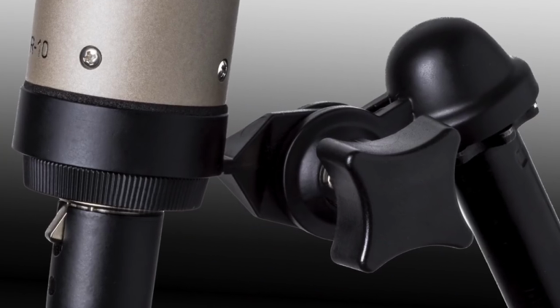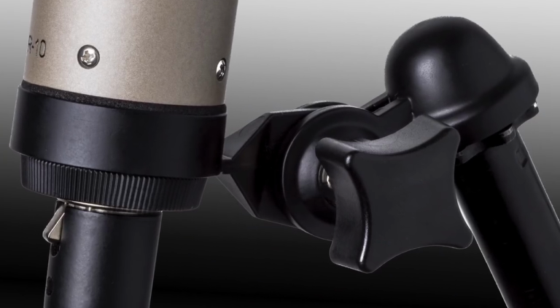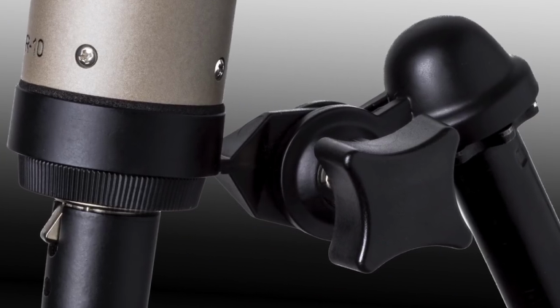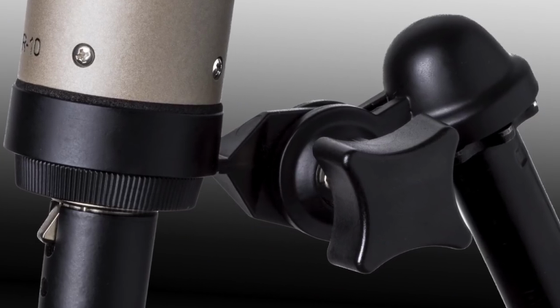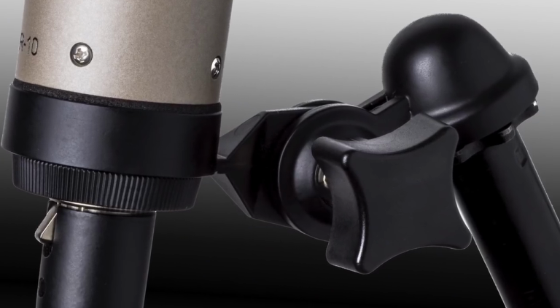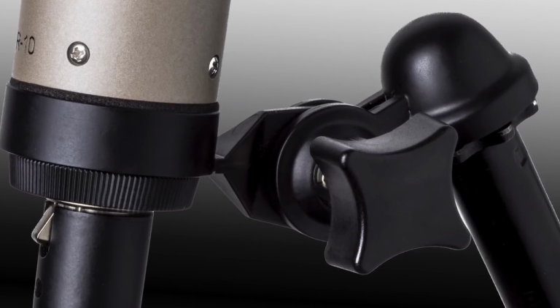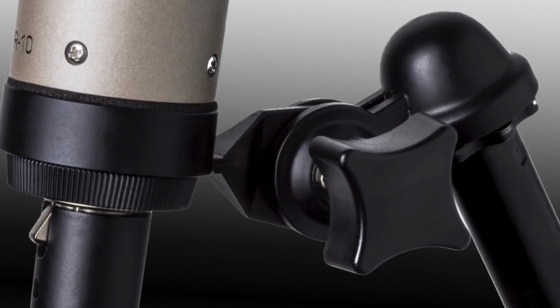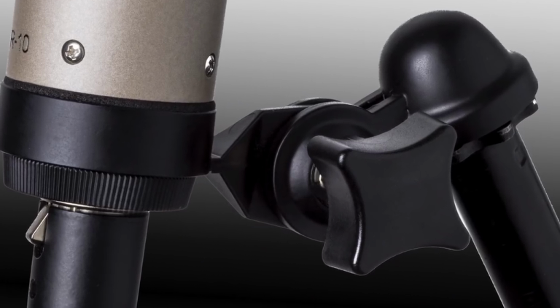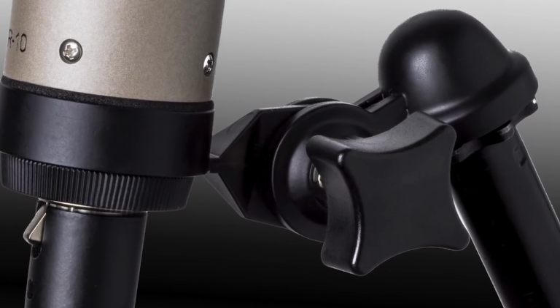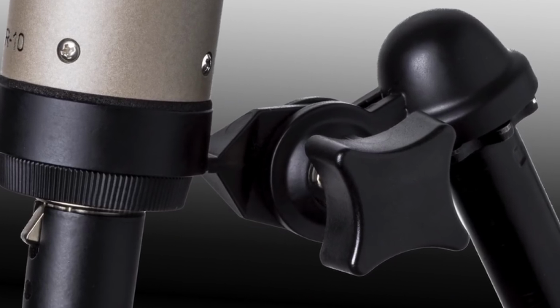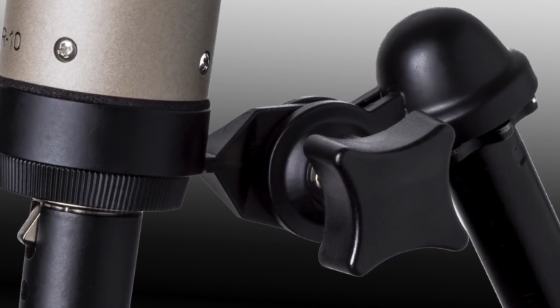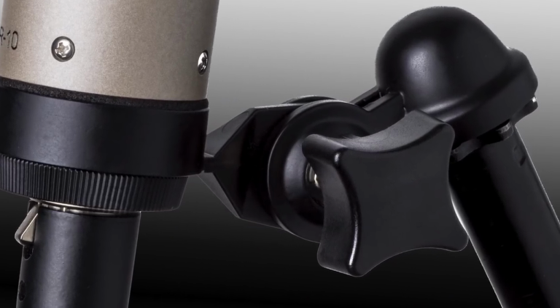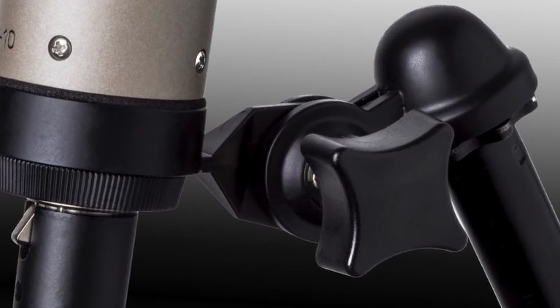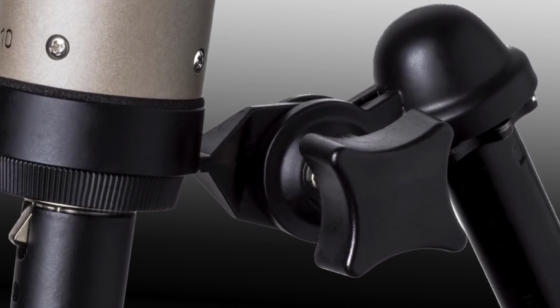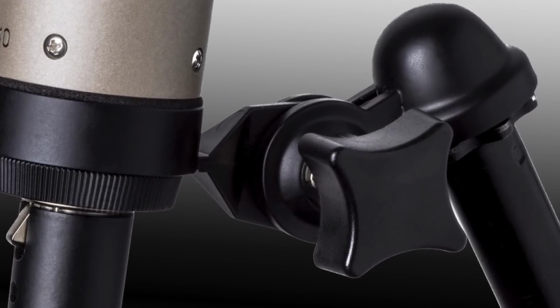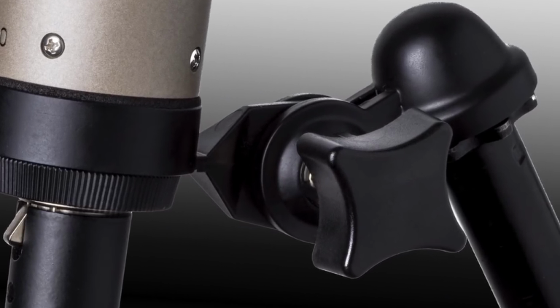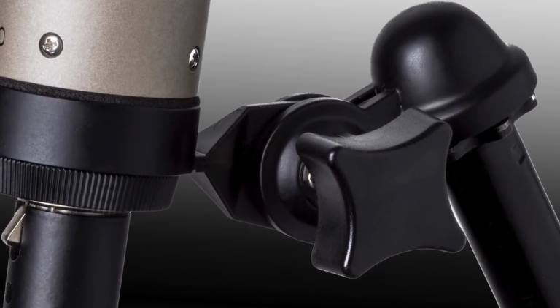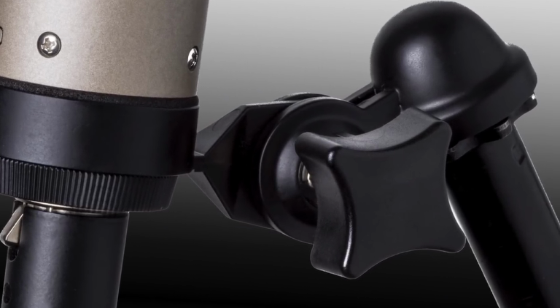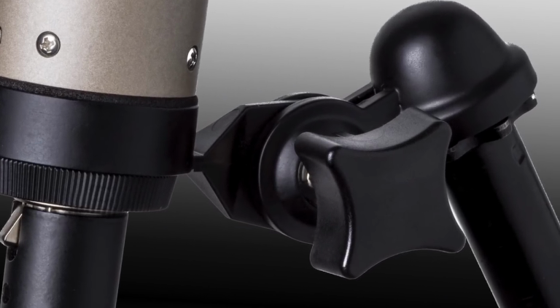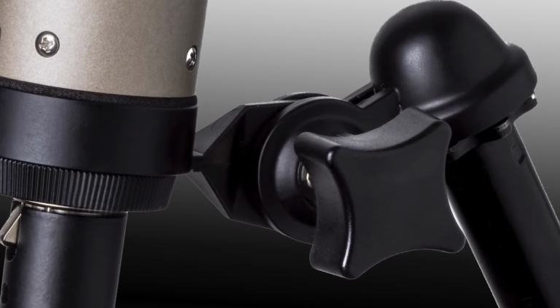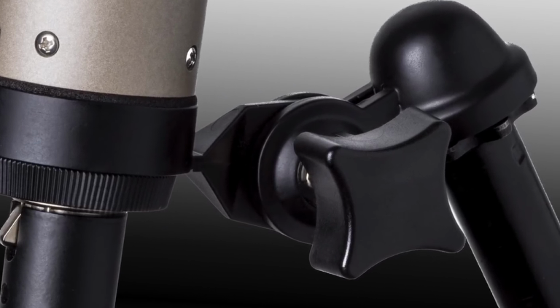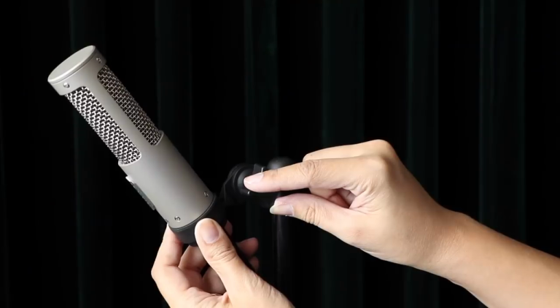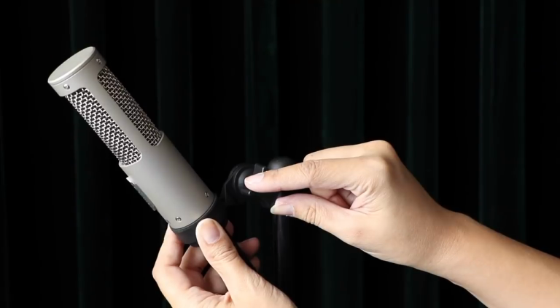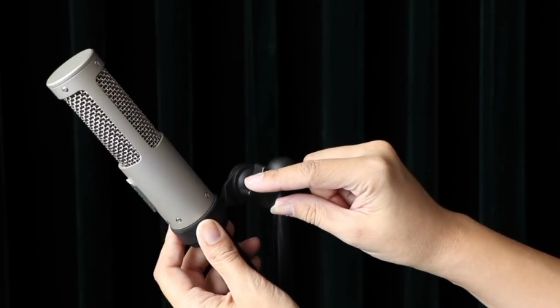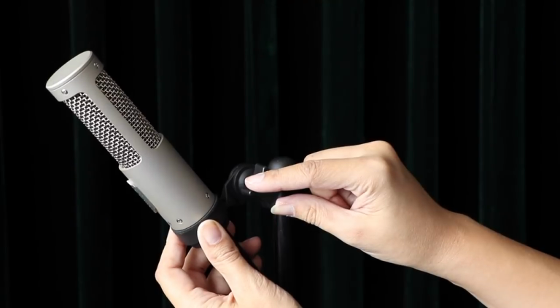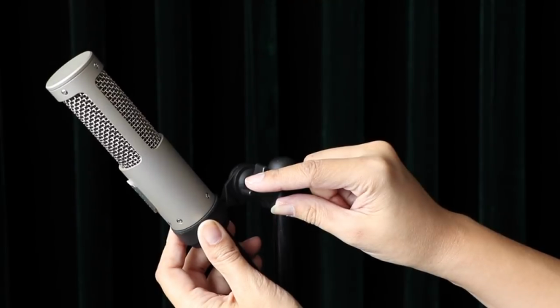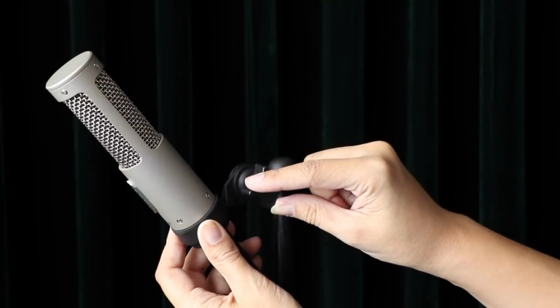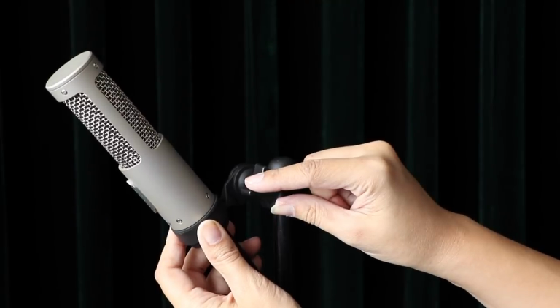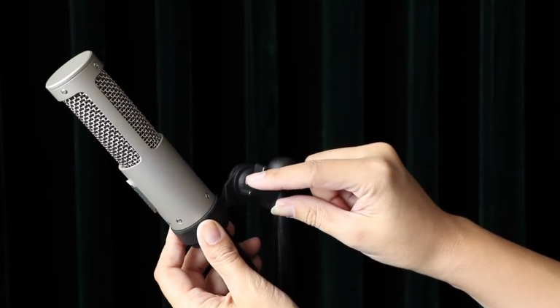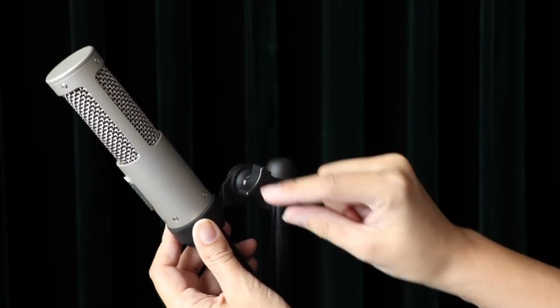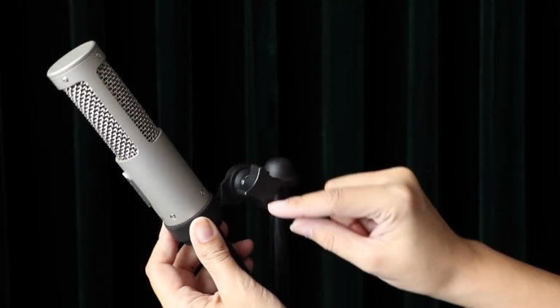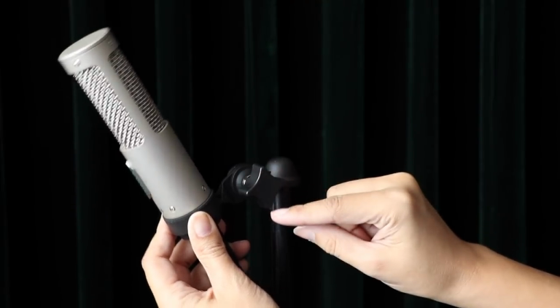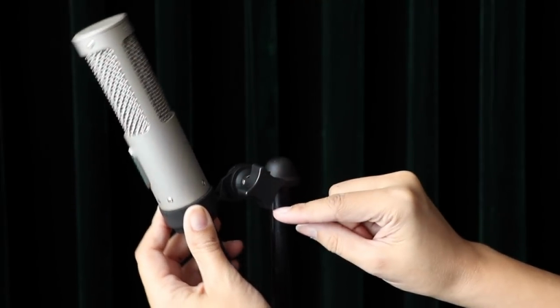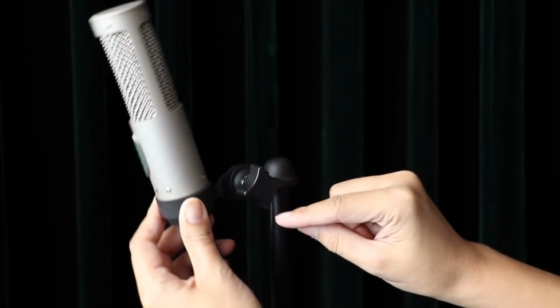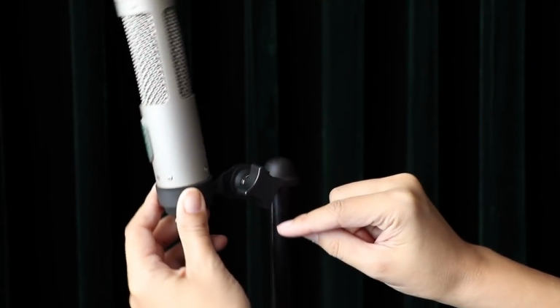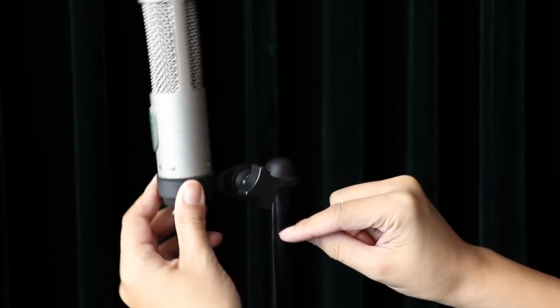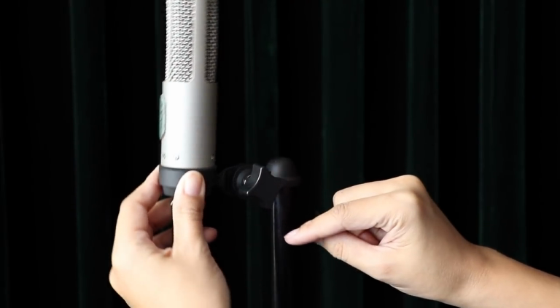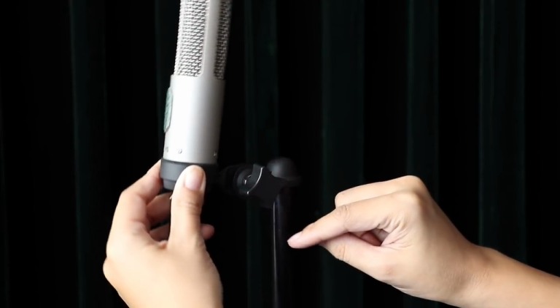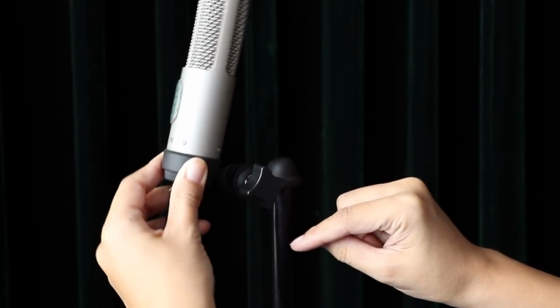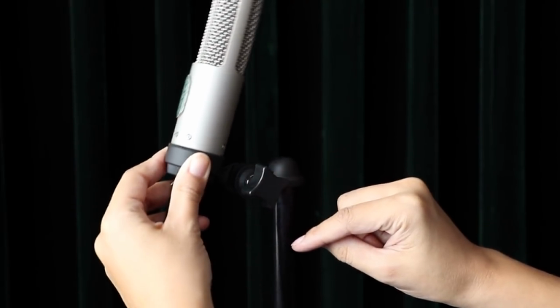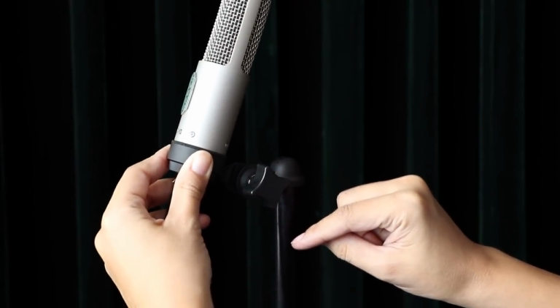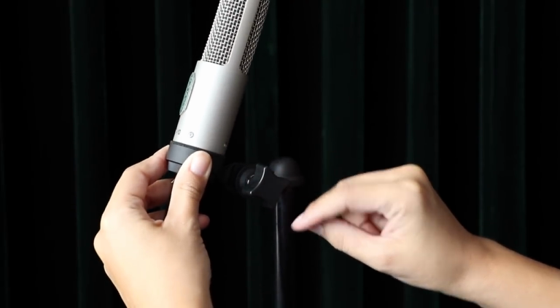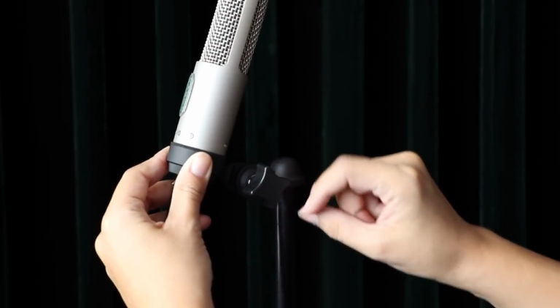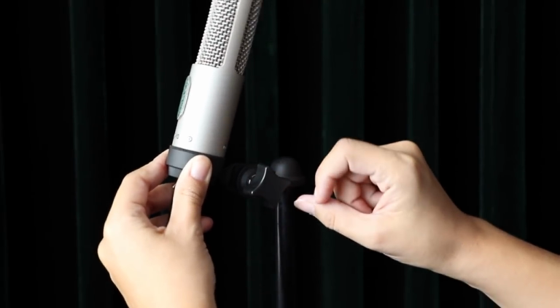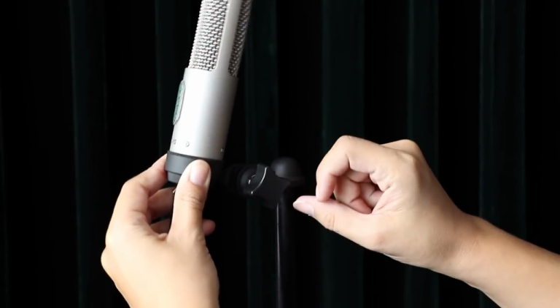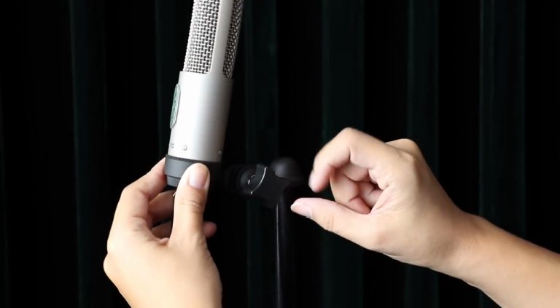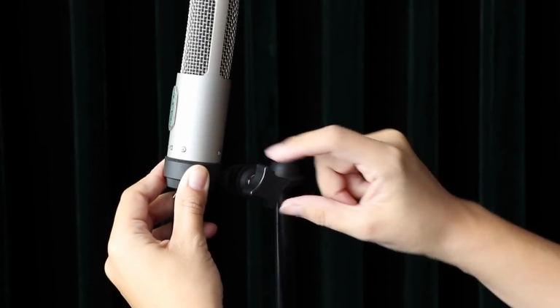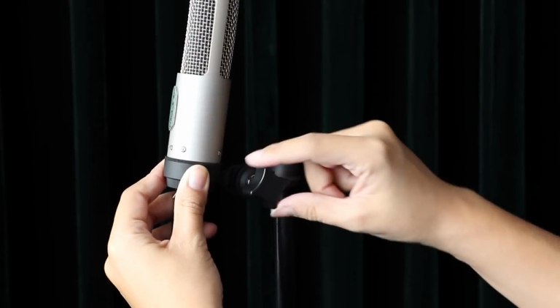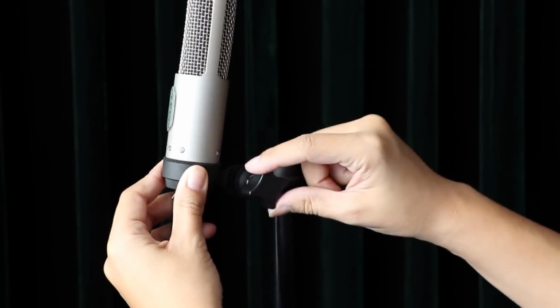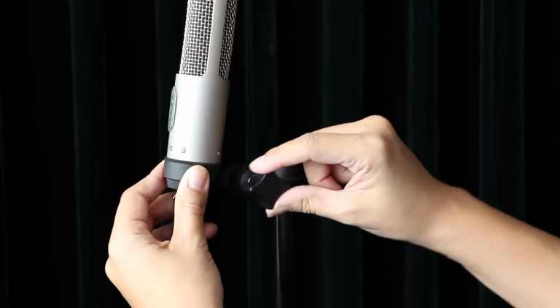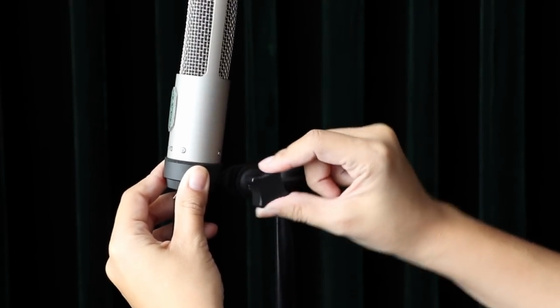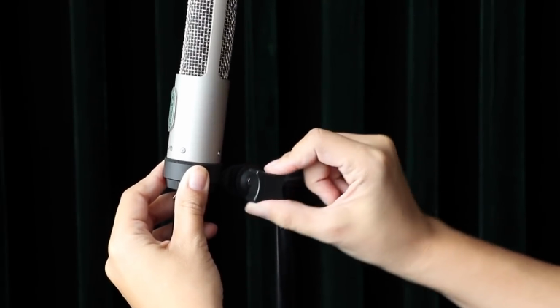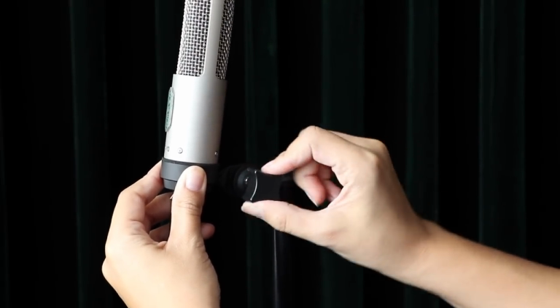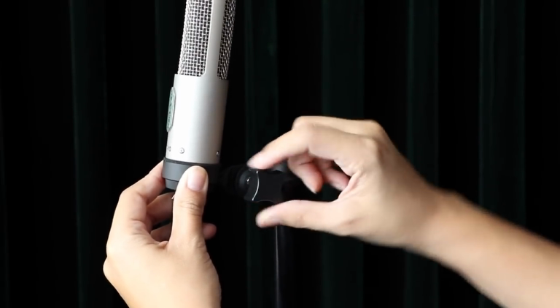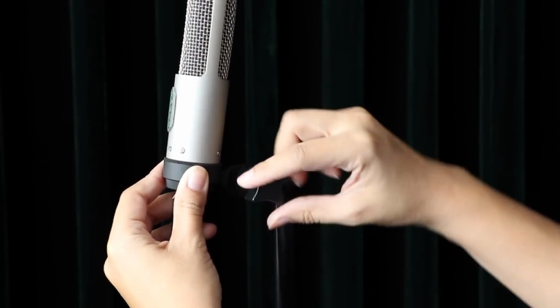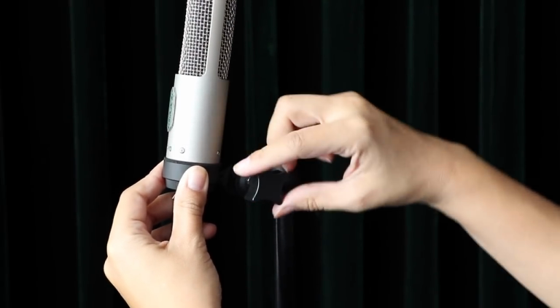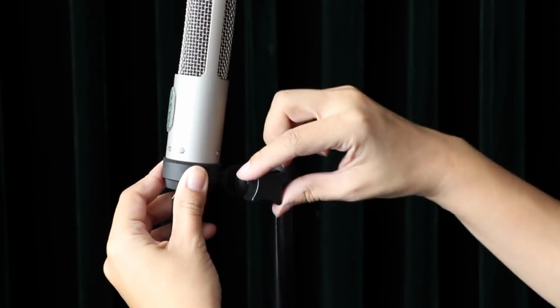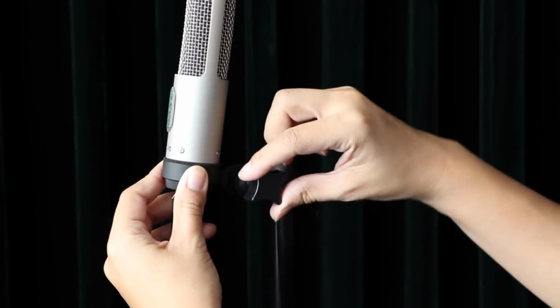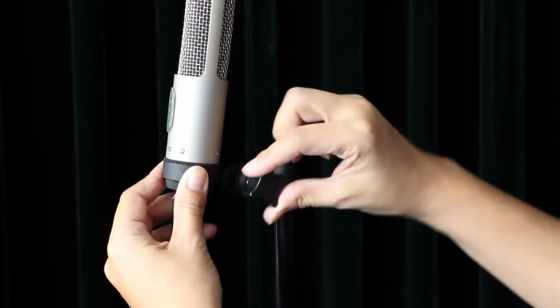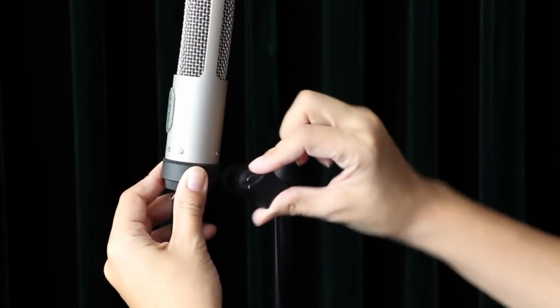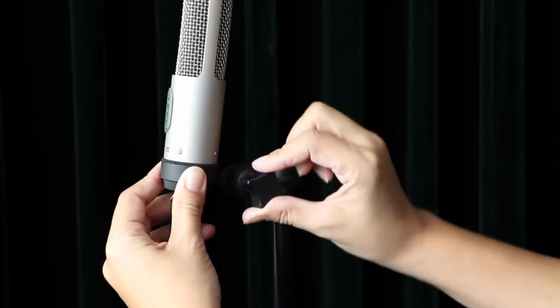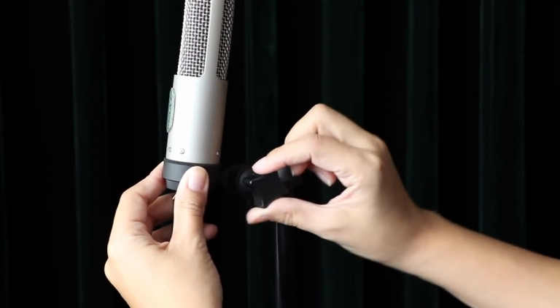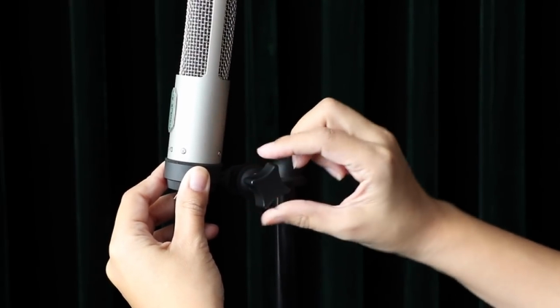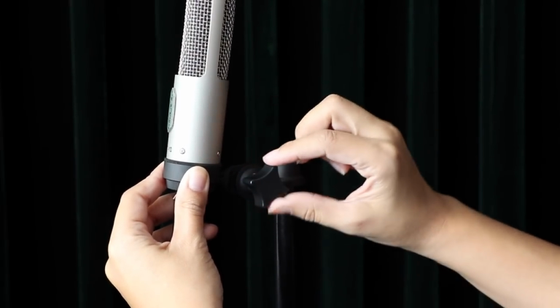The R10 comes with a swivel mount, and this mount allows you to get into very tight places very easily. You just get it to where you want, tighten the mount, and you are good to go.